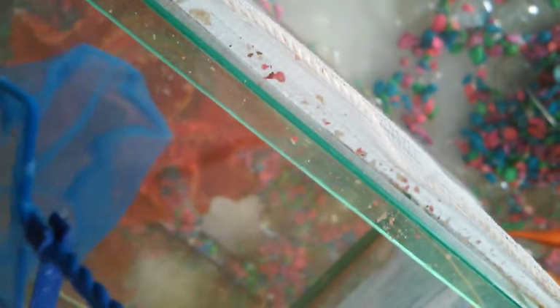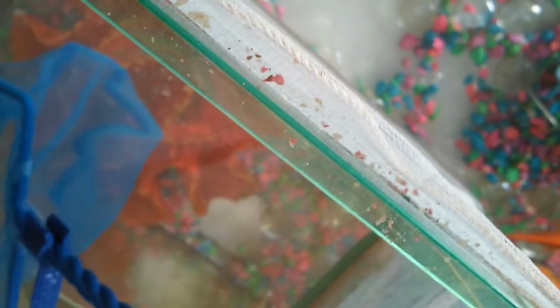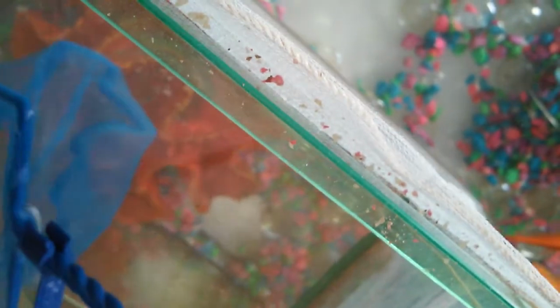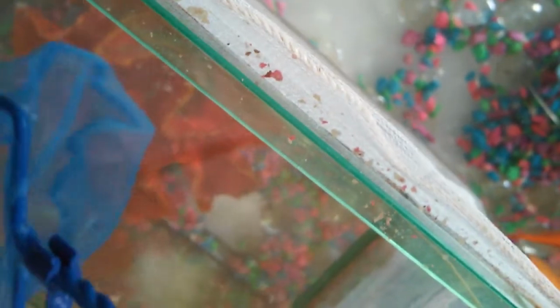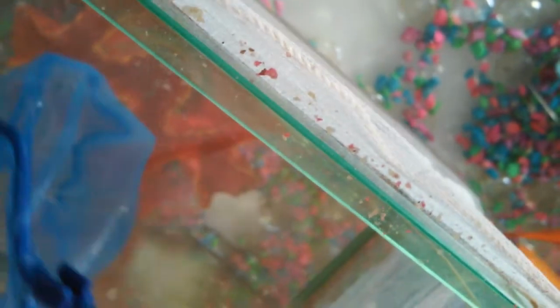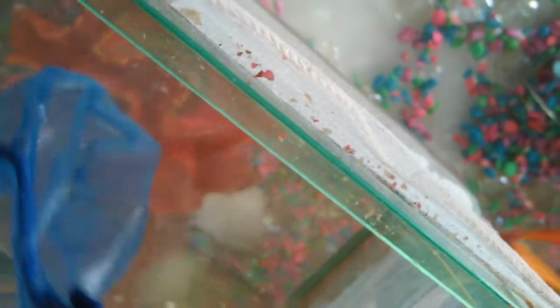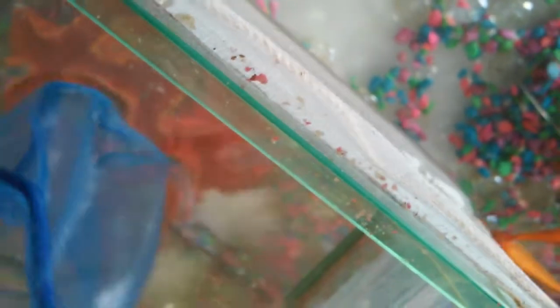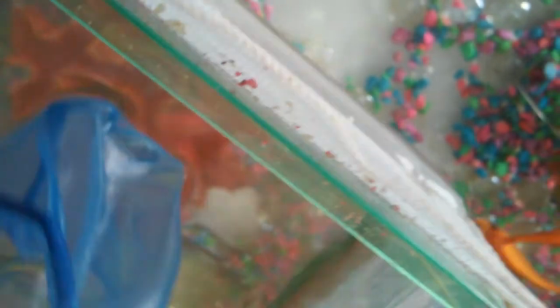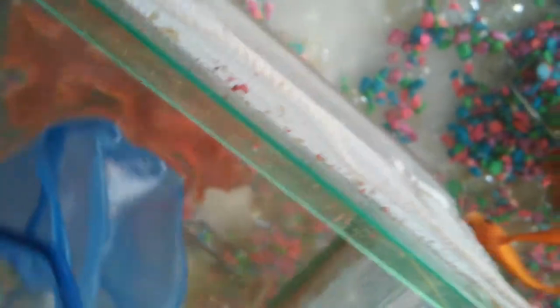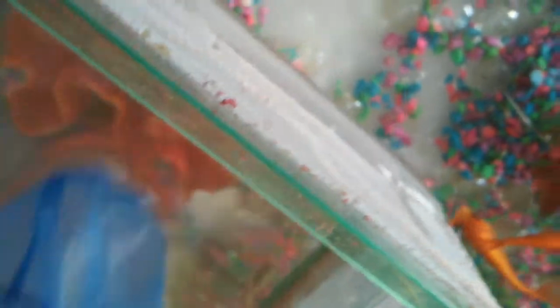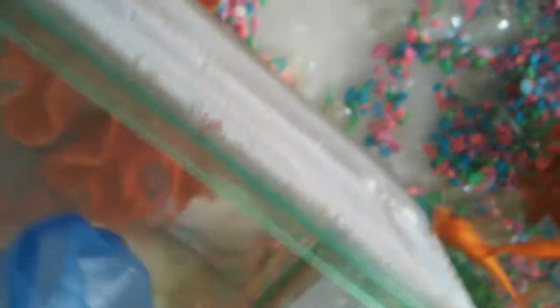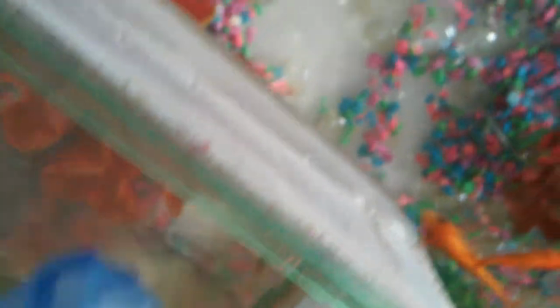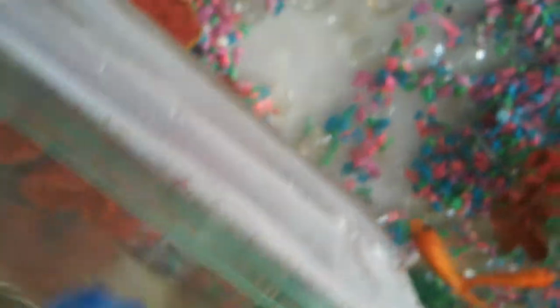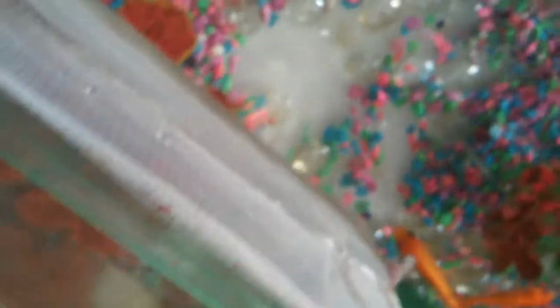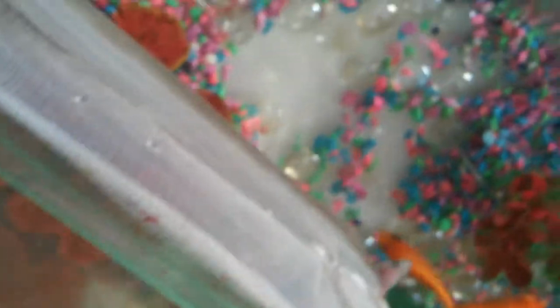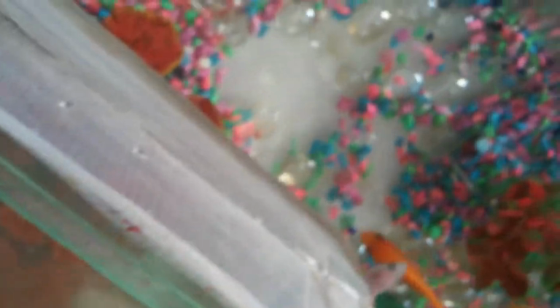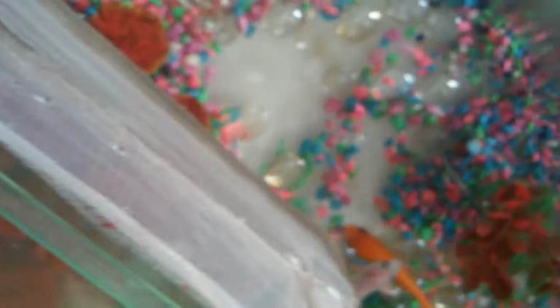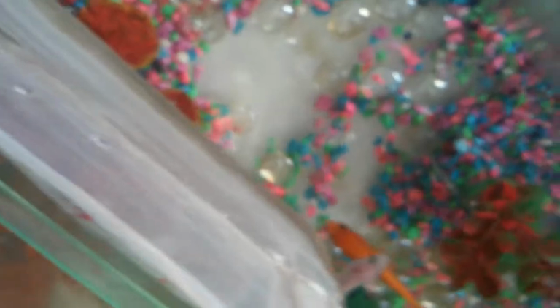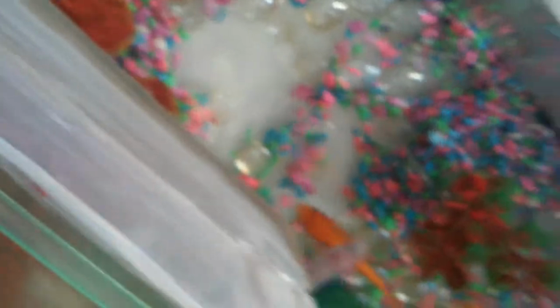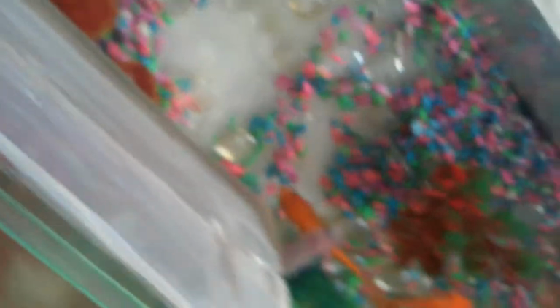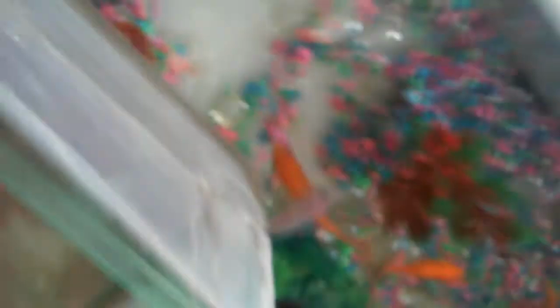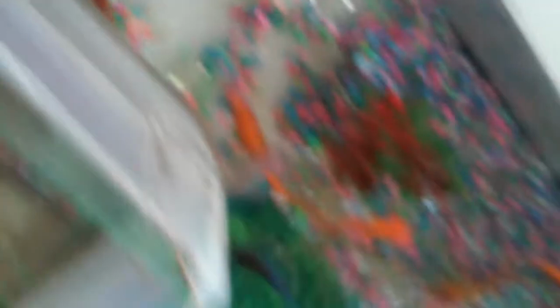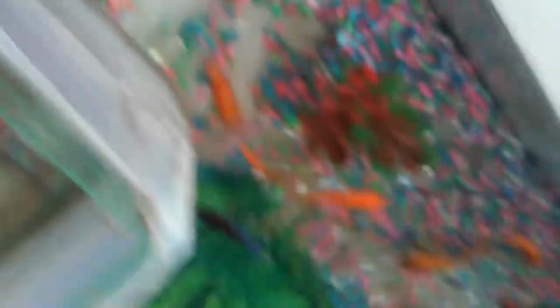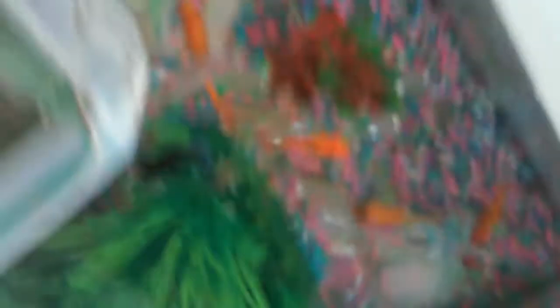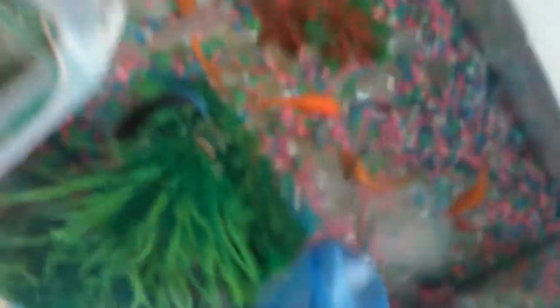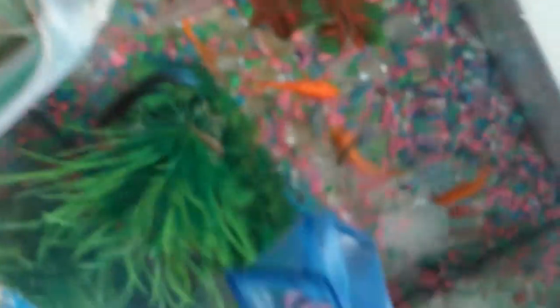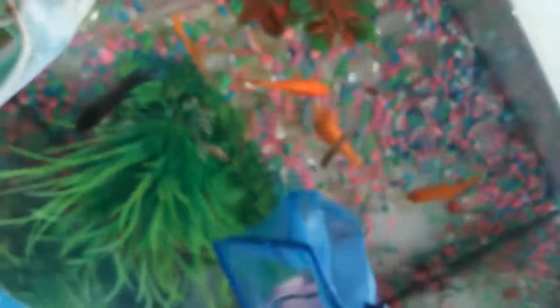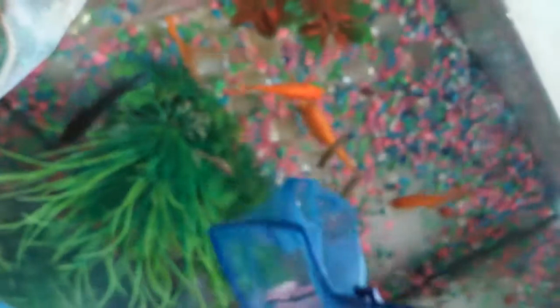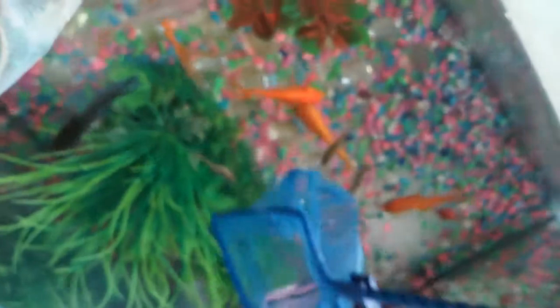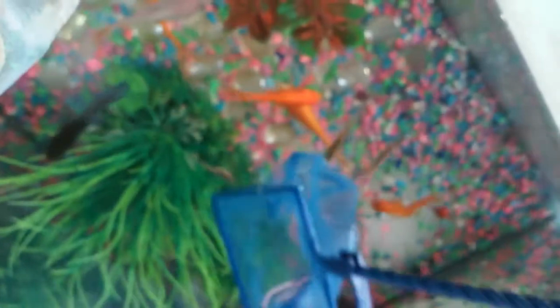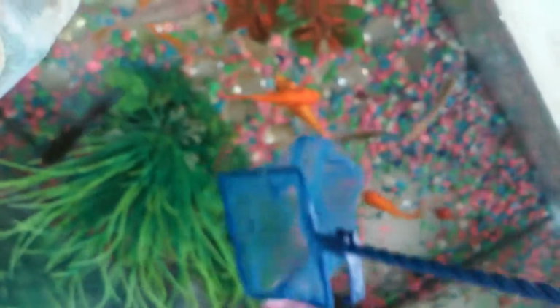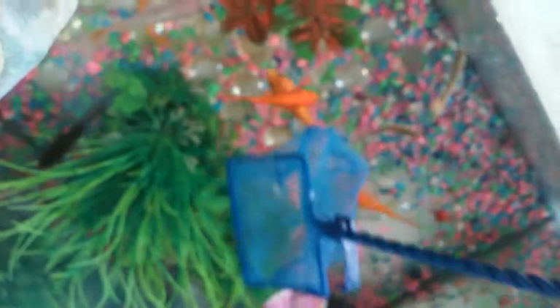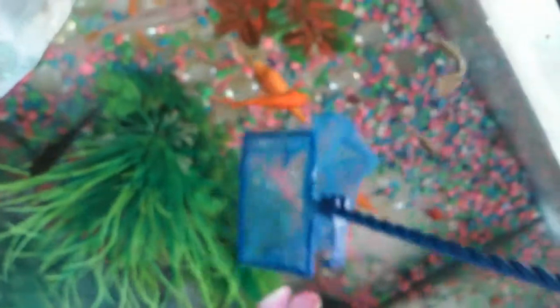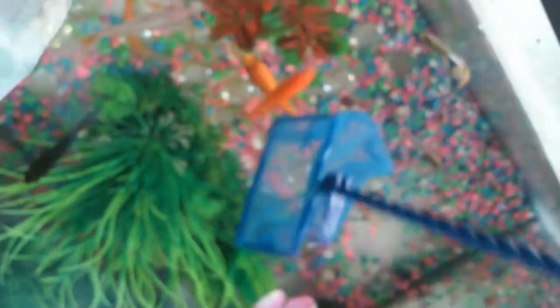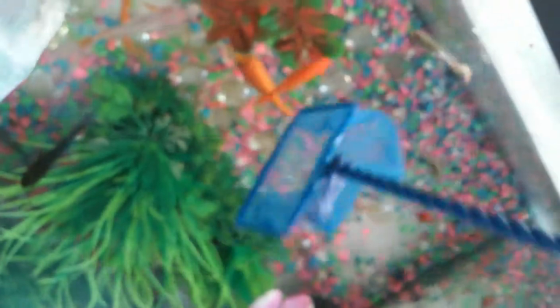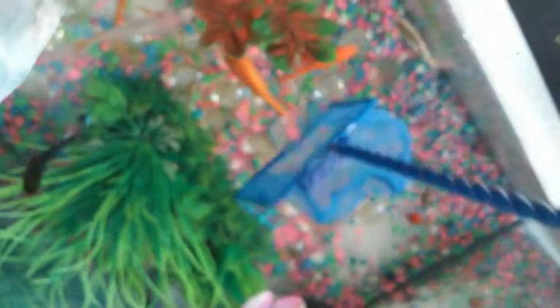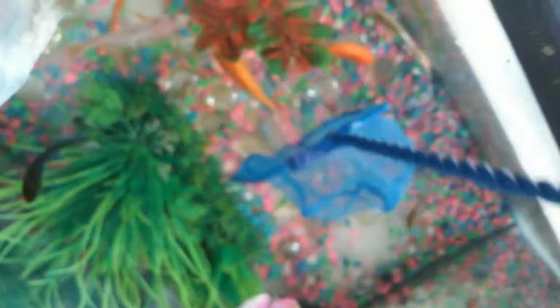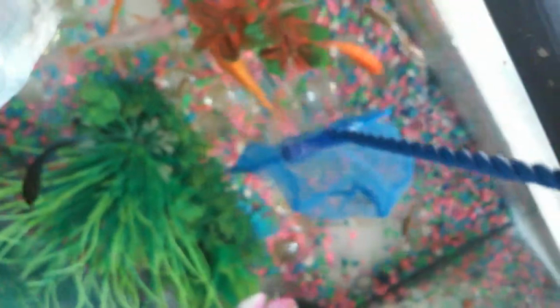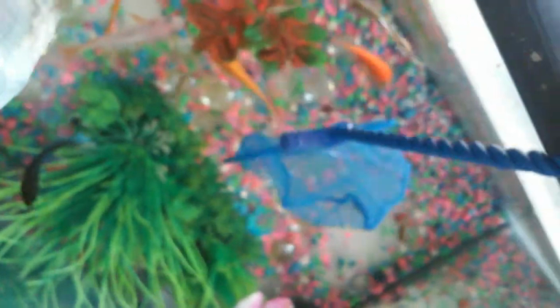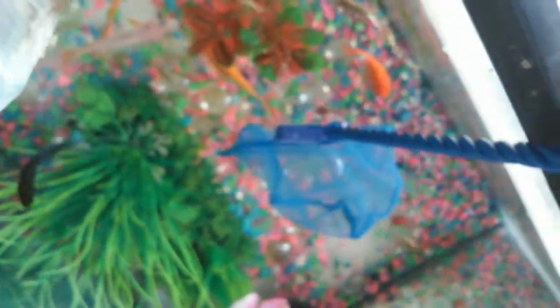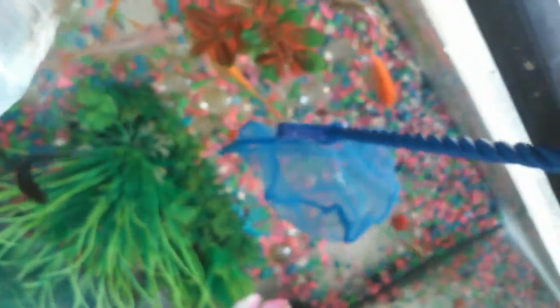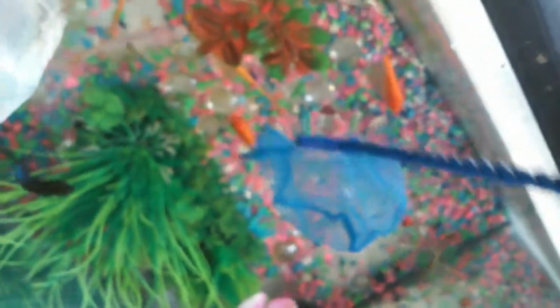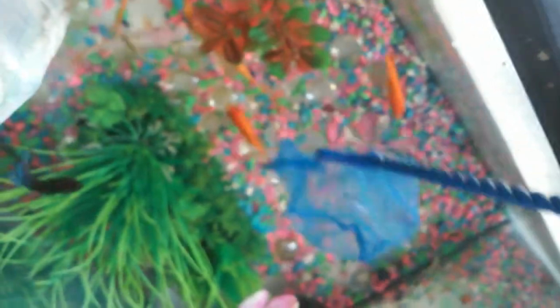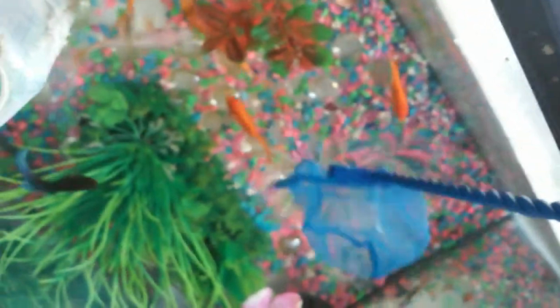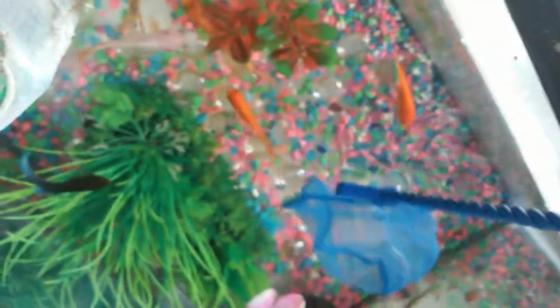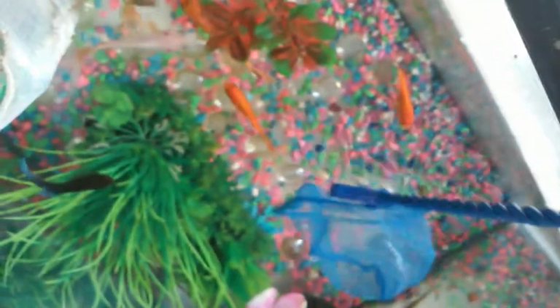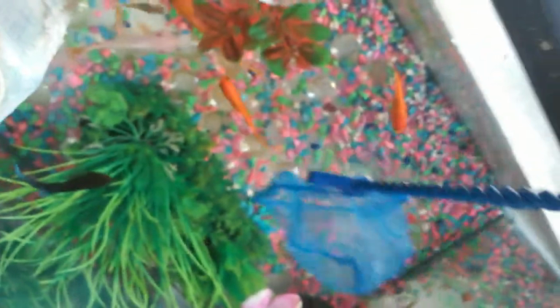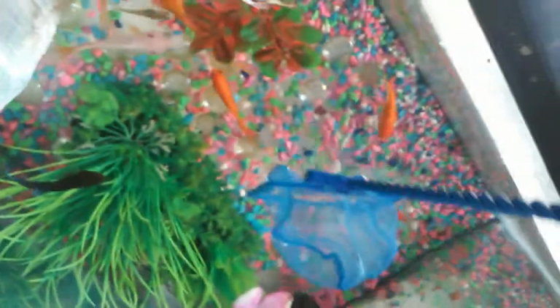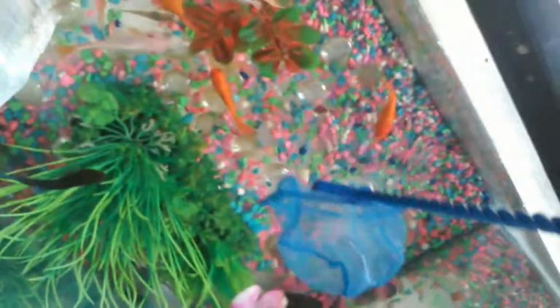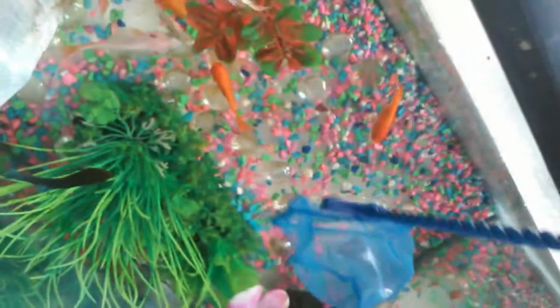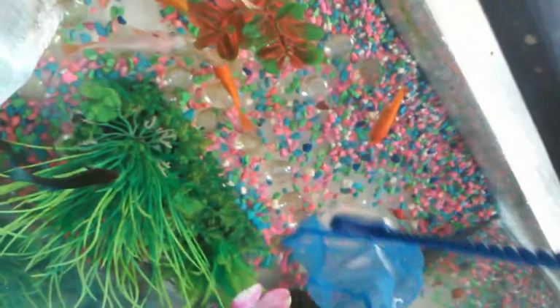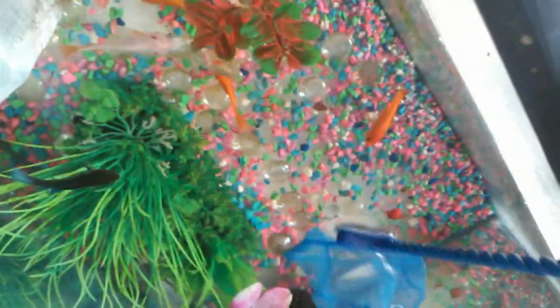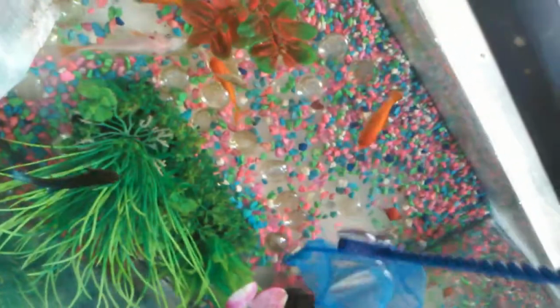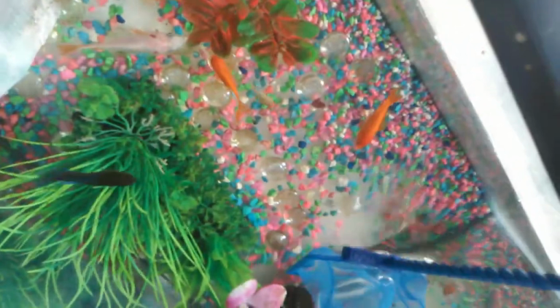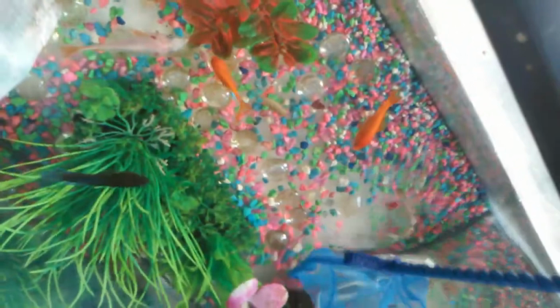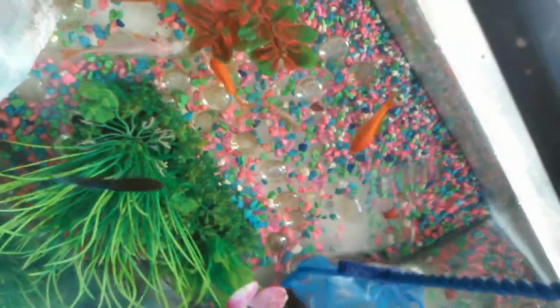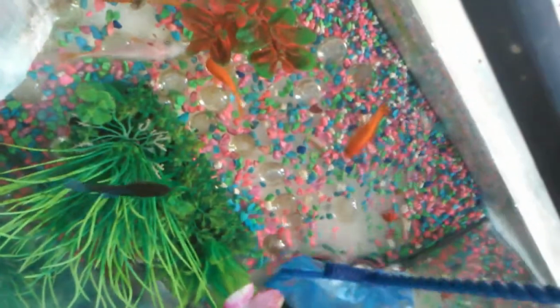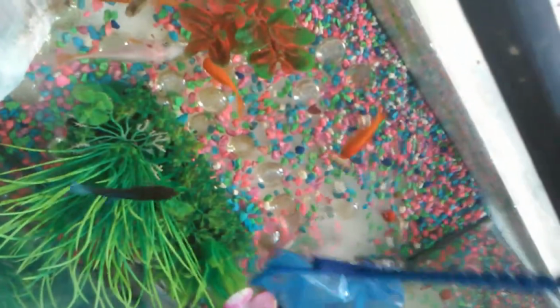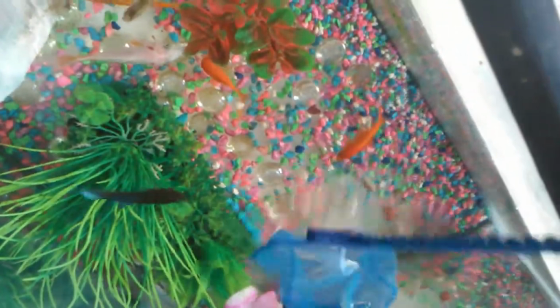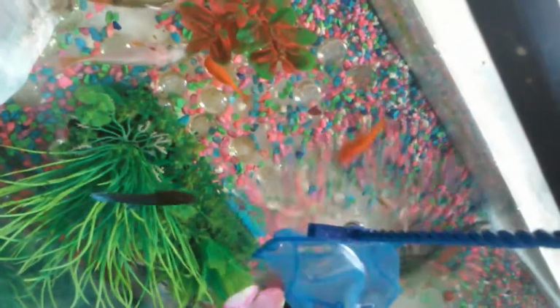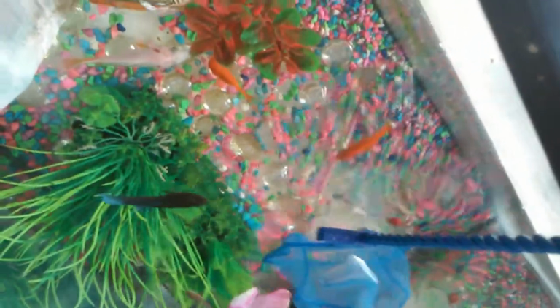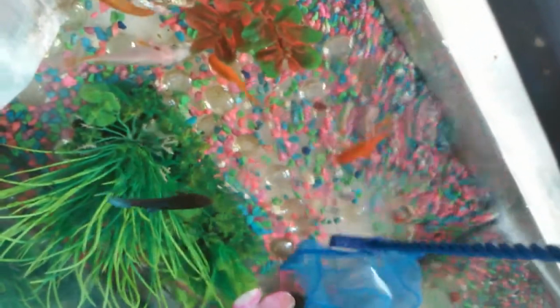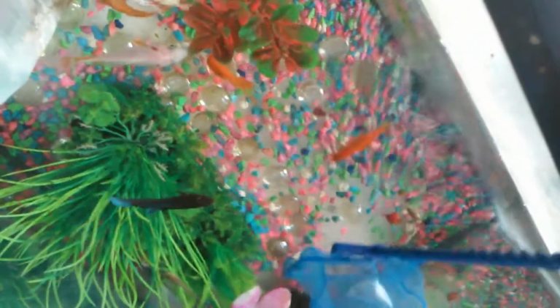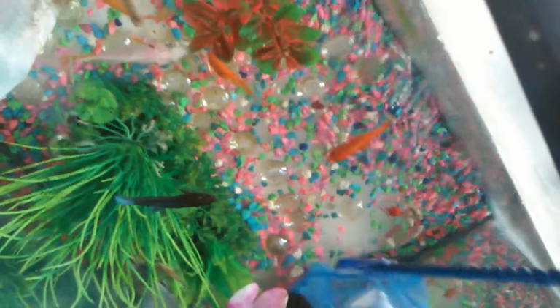Alright, we got two in that scoop — that's the rest of them. Two little females. One's out.